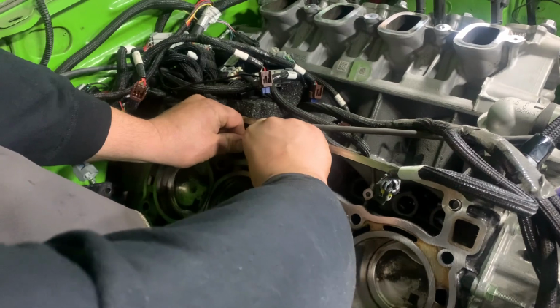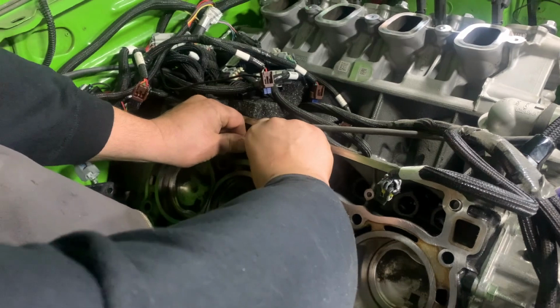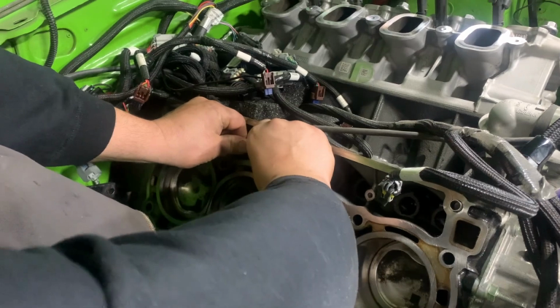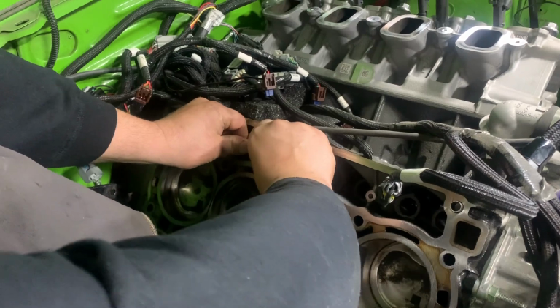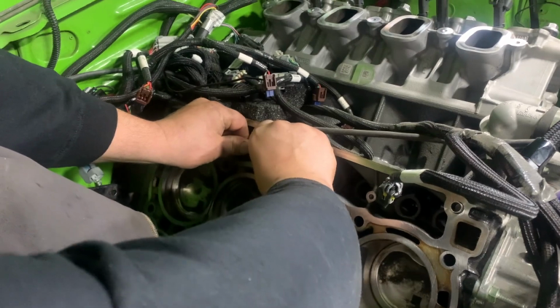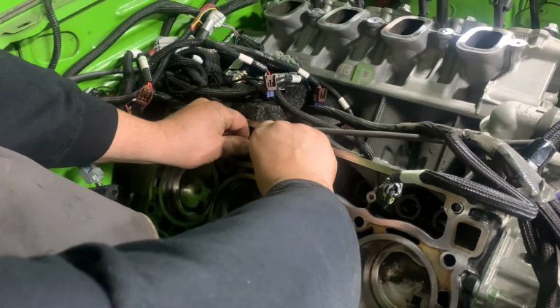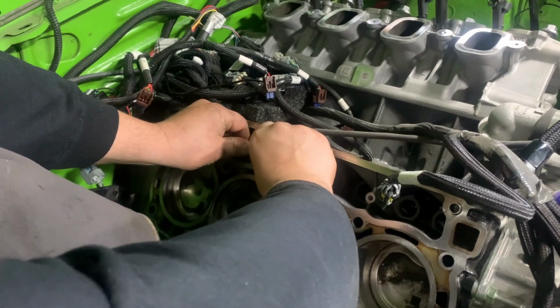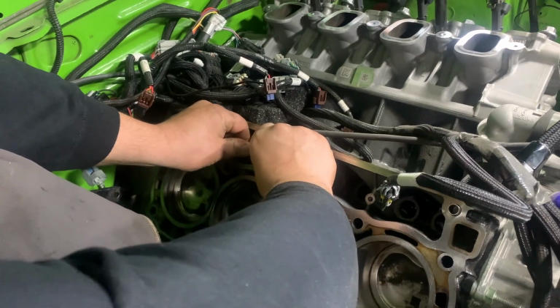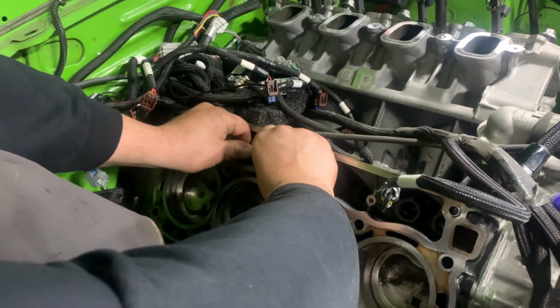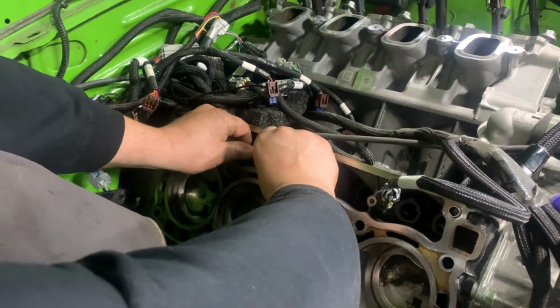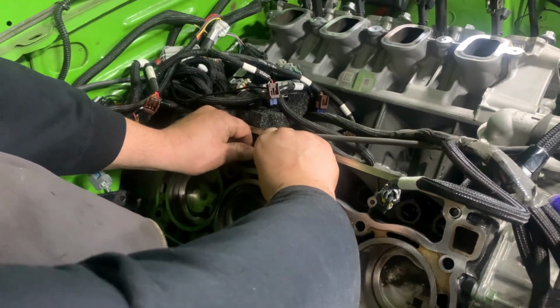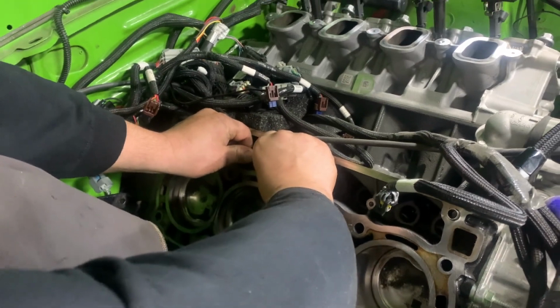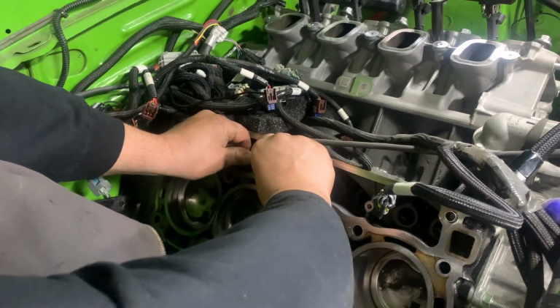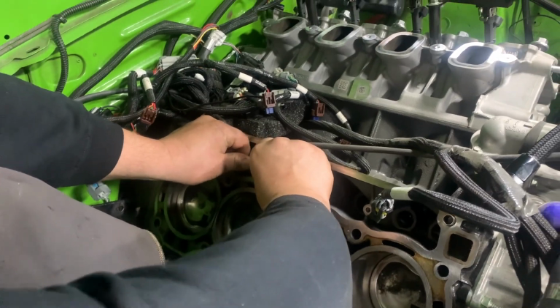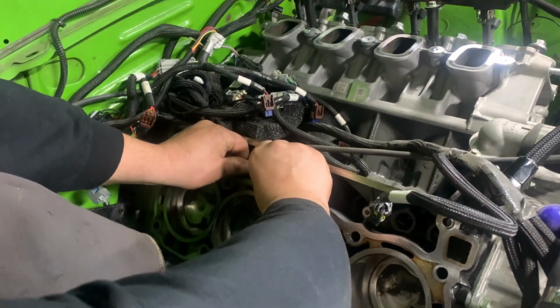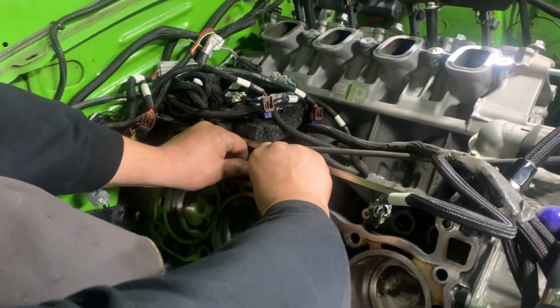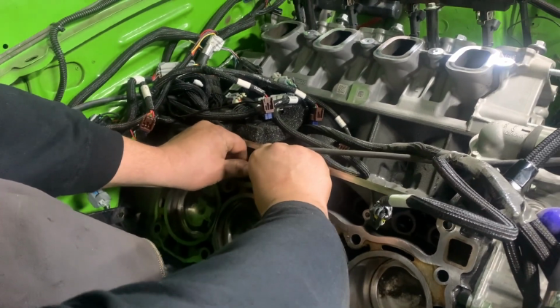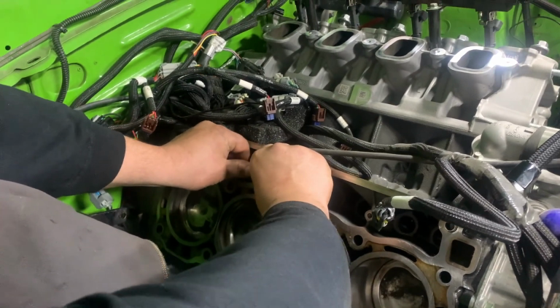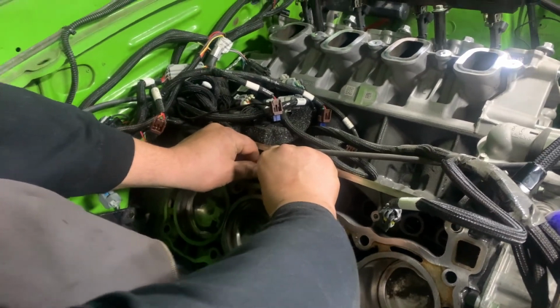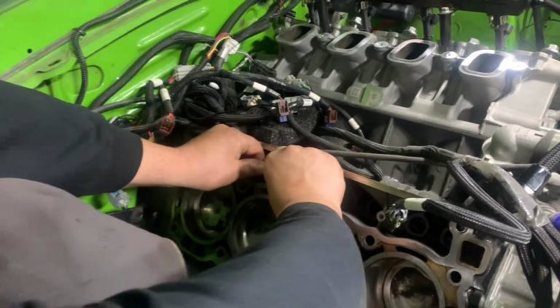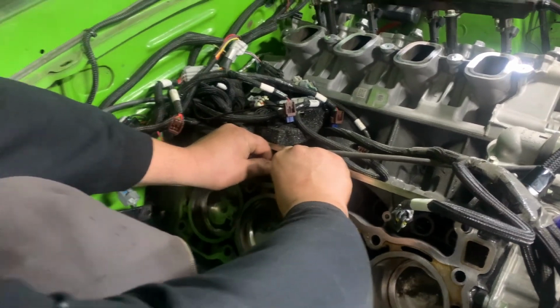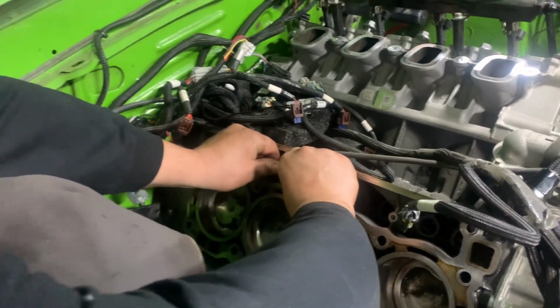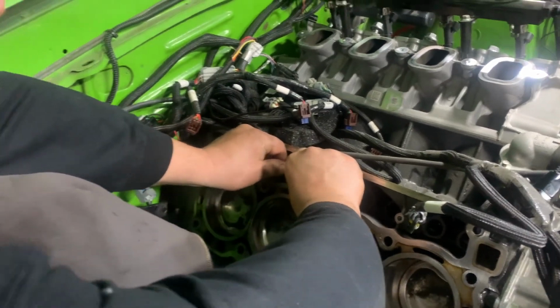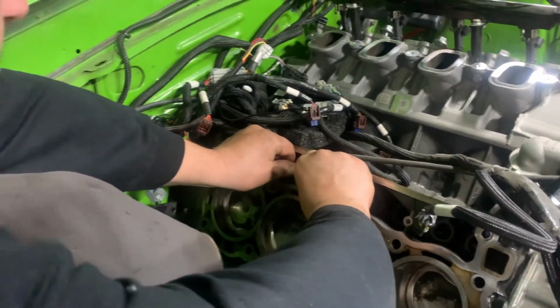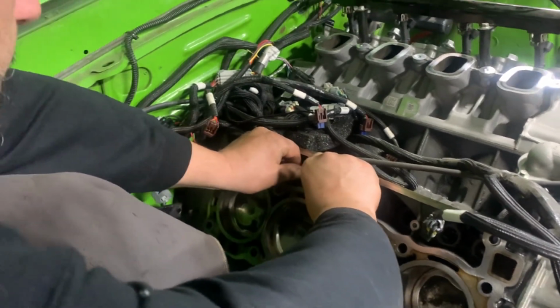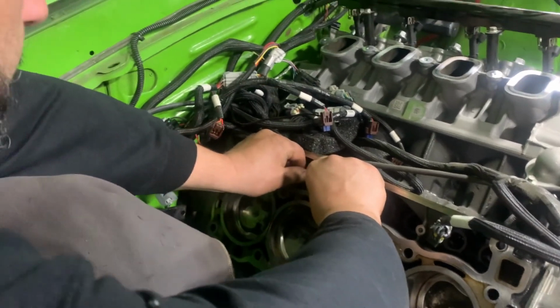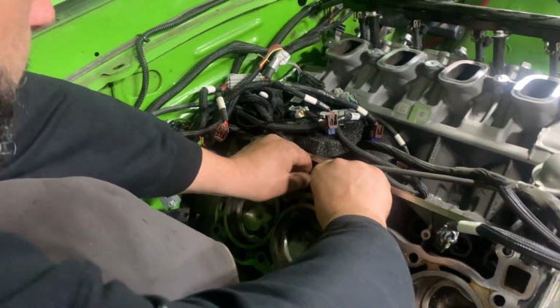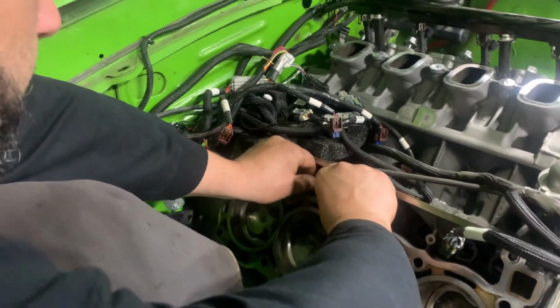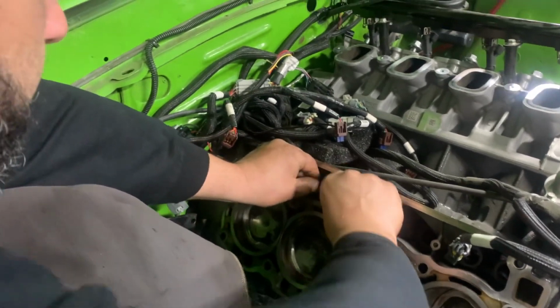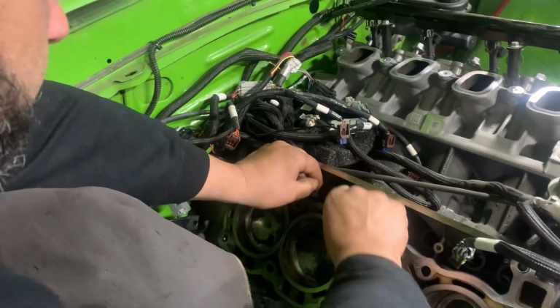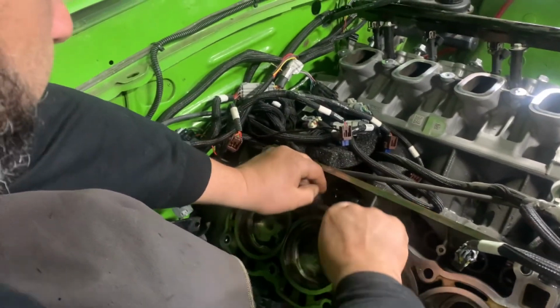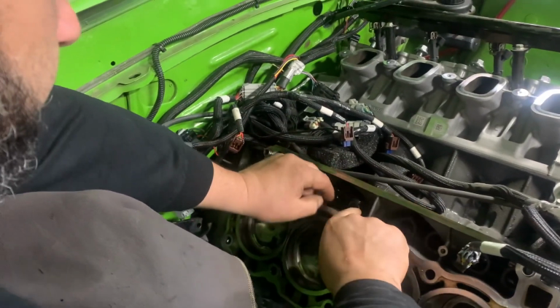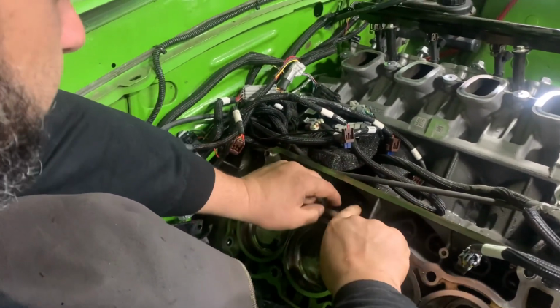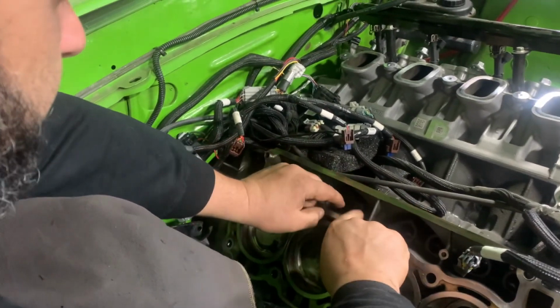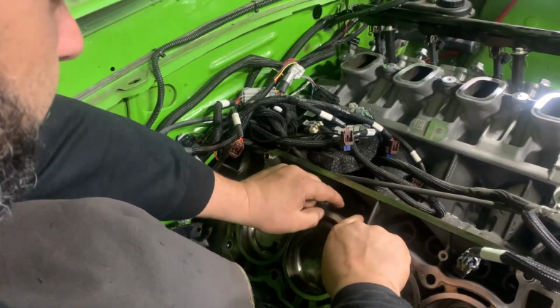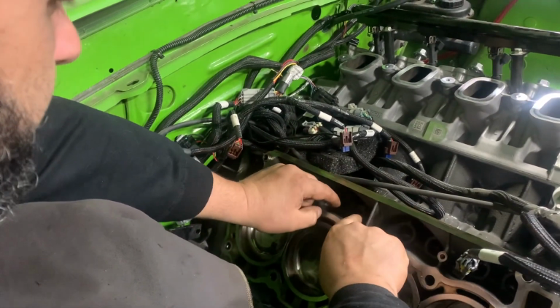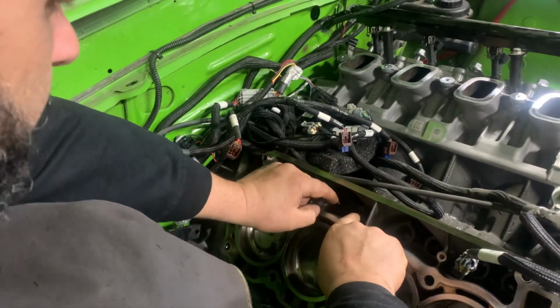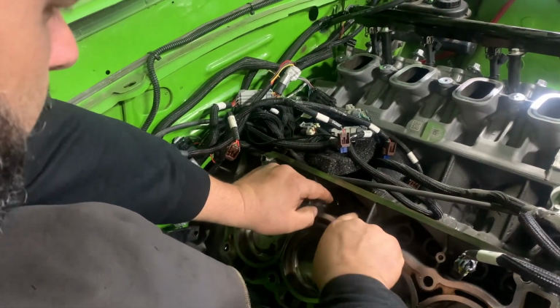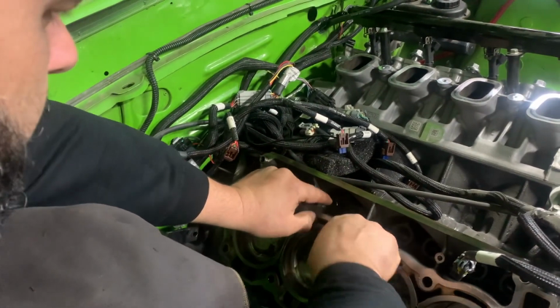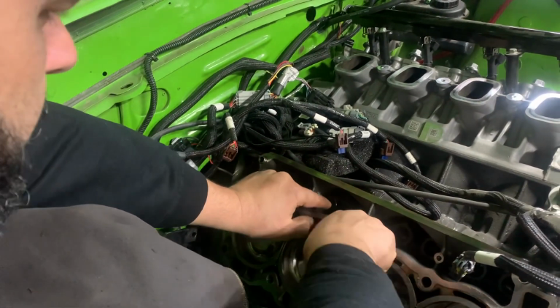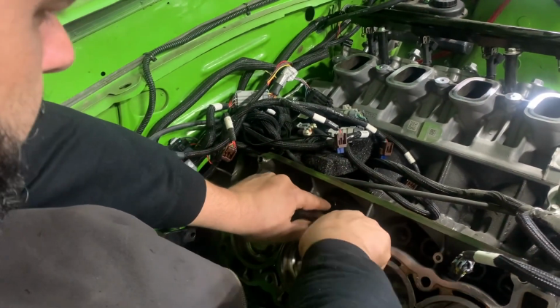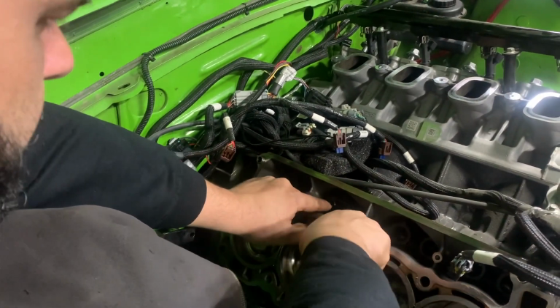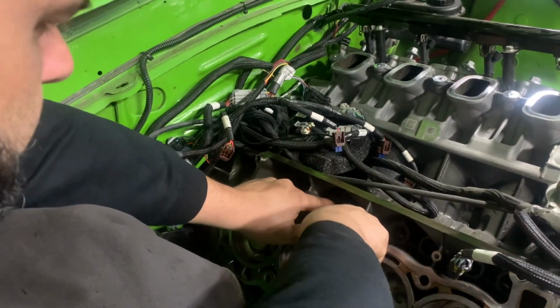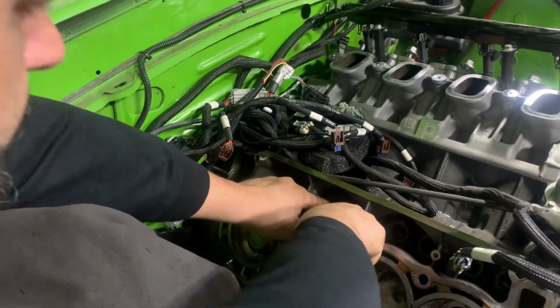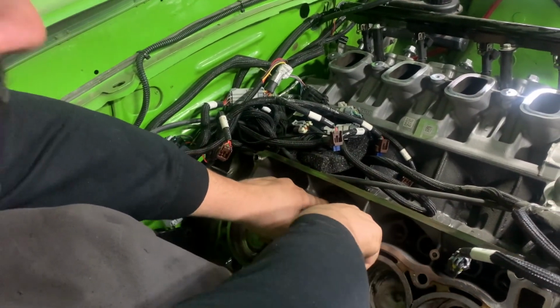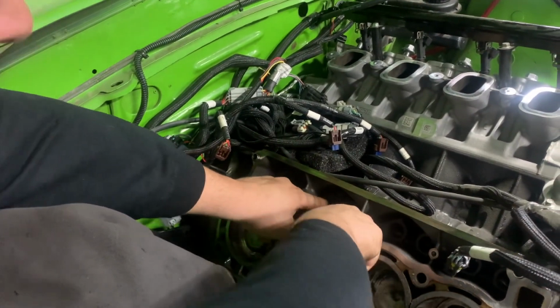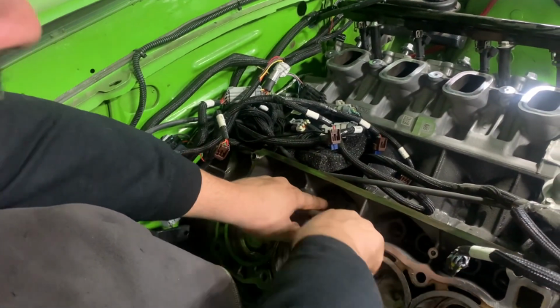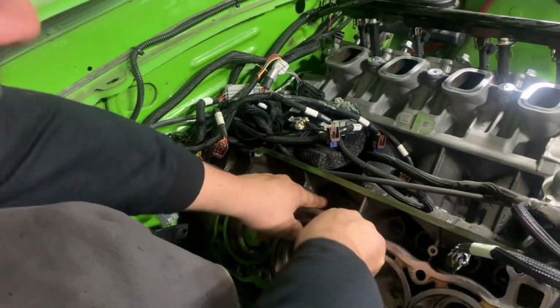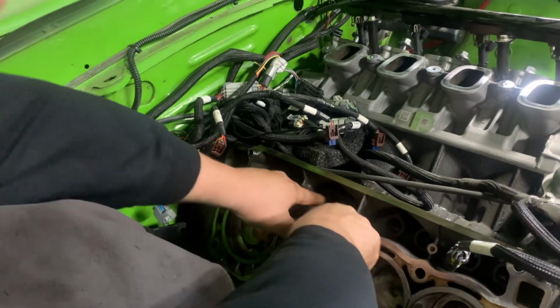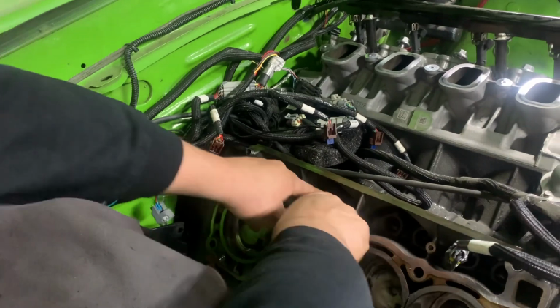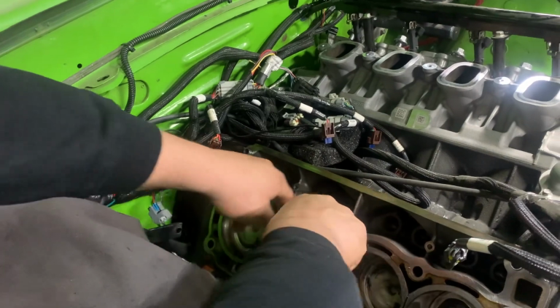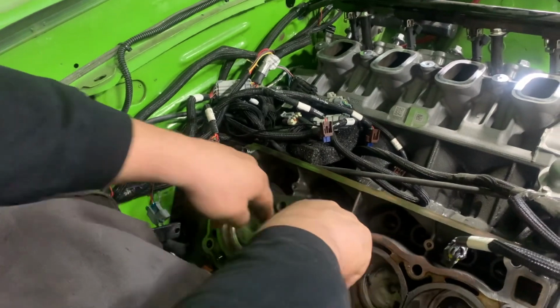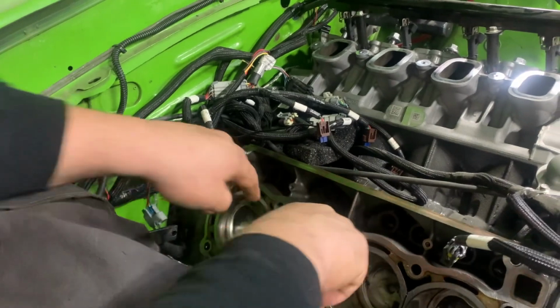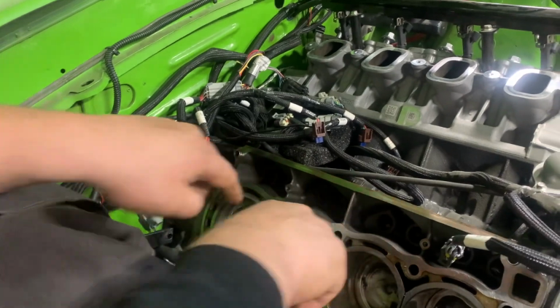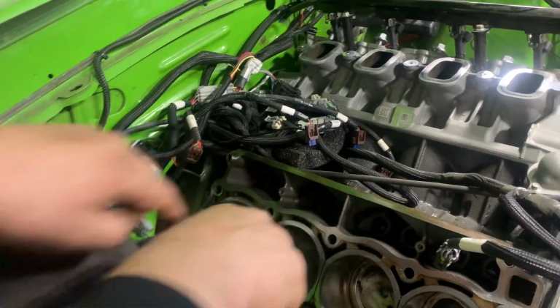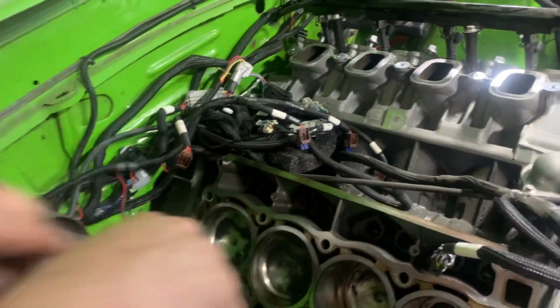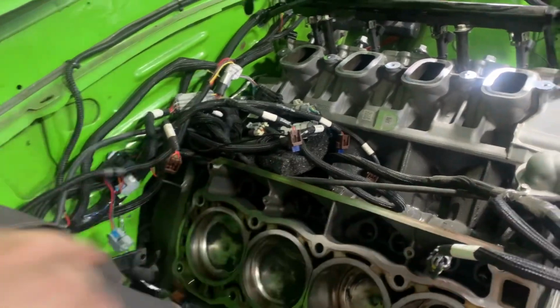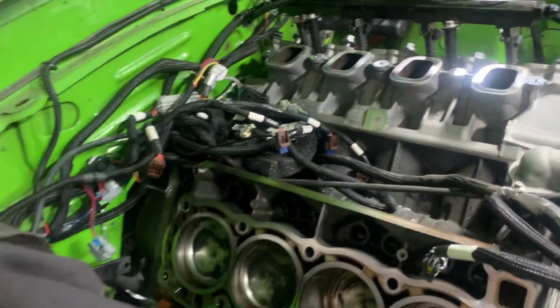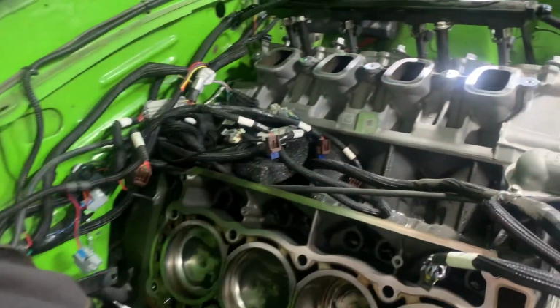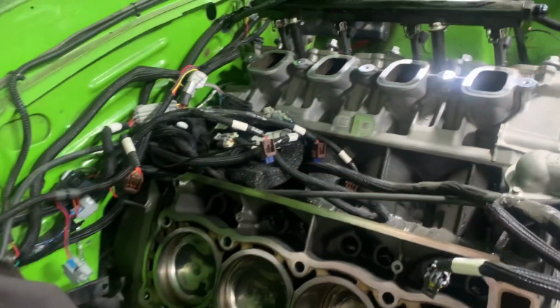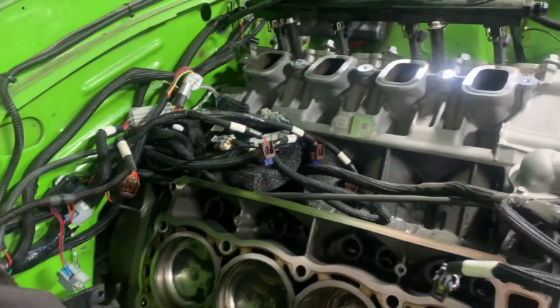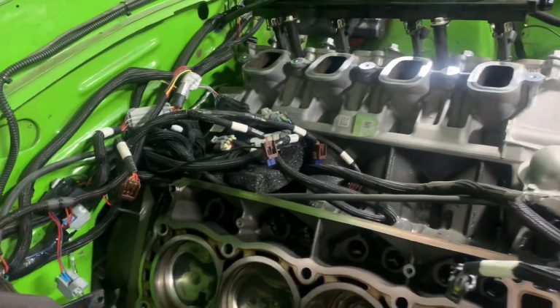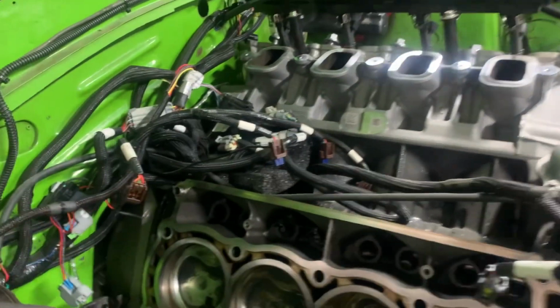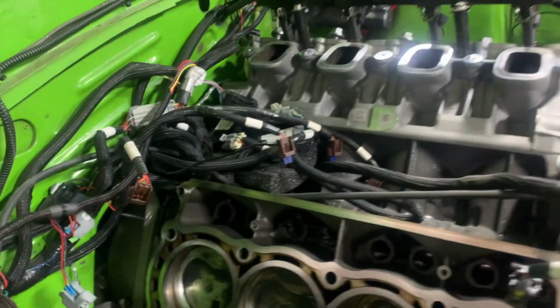Once you get everything lined up and centered where it's comfortable, it should seat right in the bore — just like that, quite comfortable.